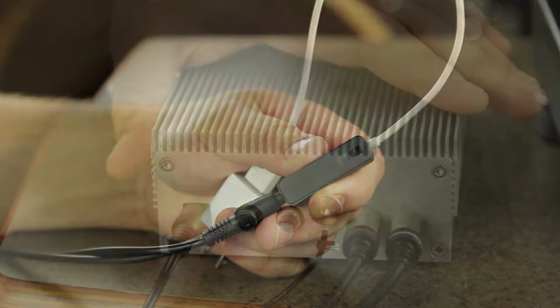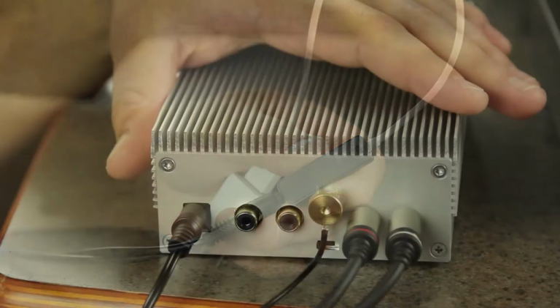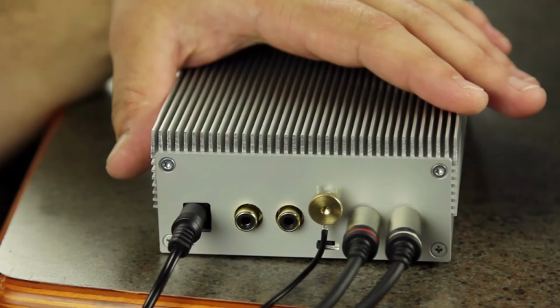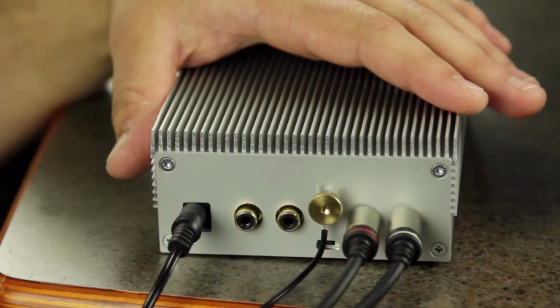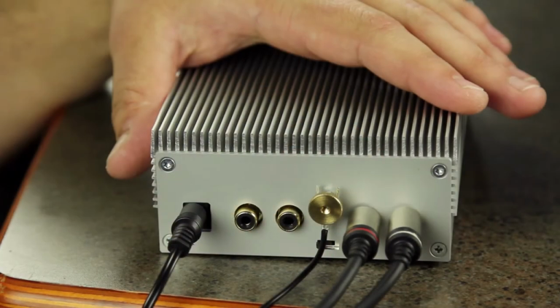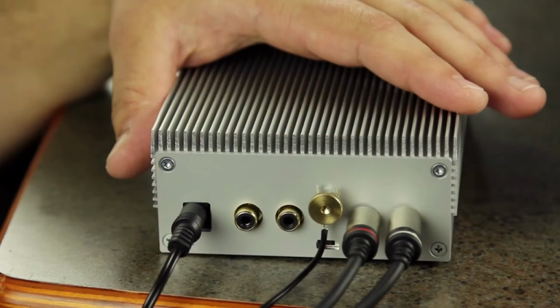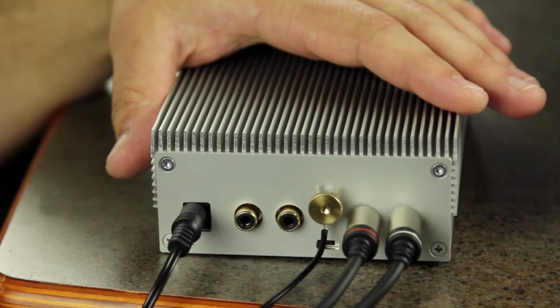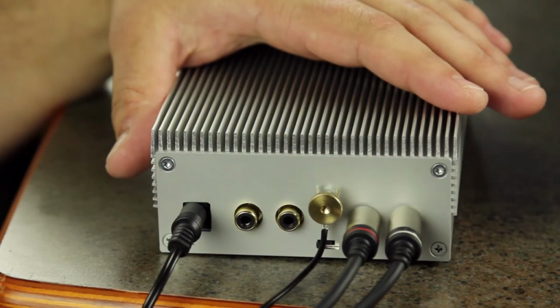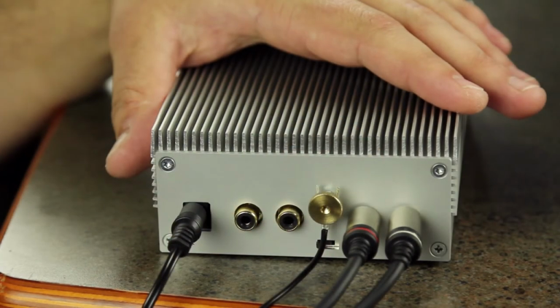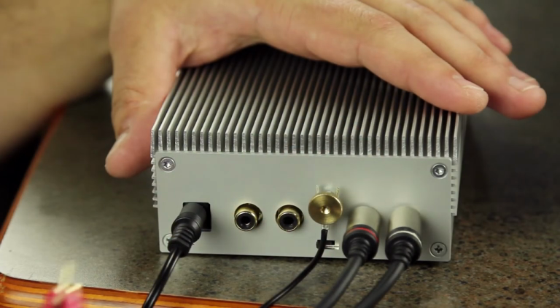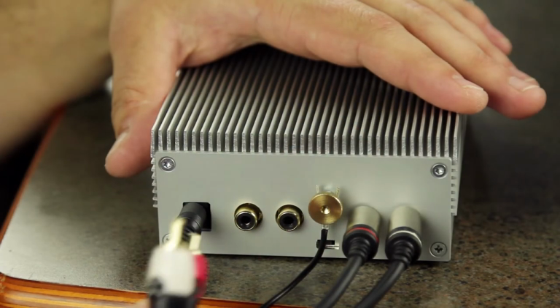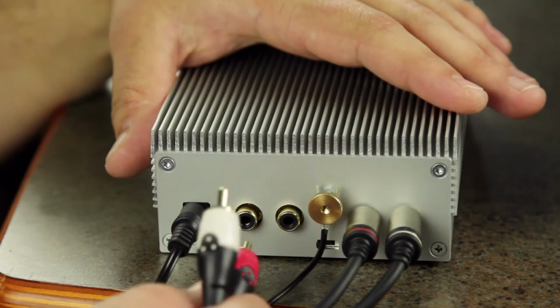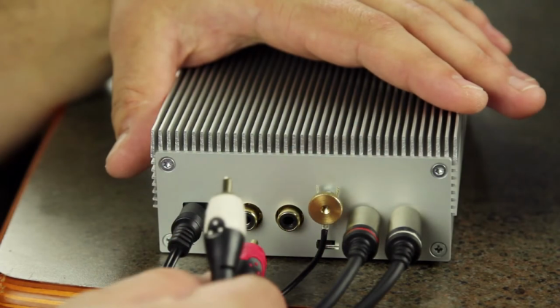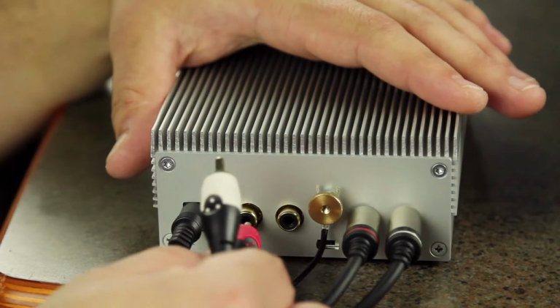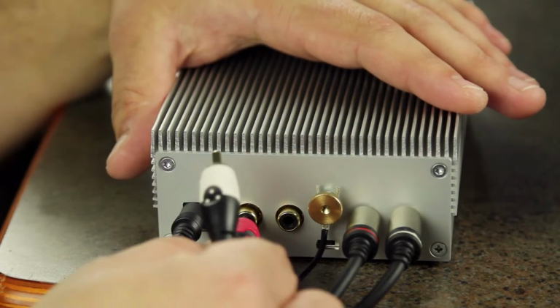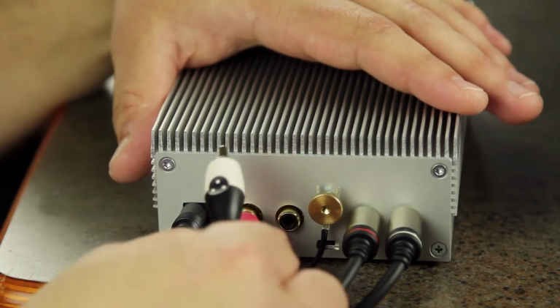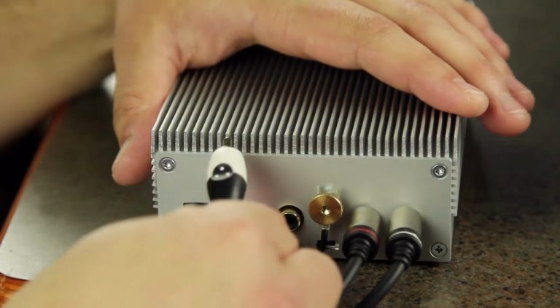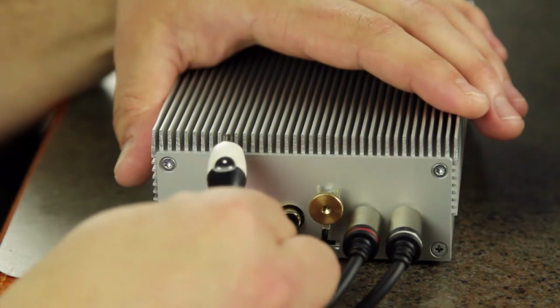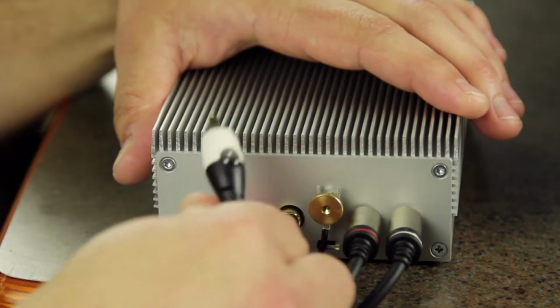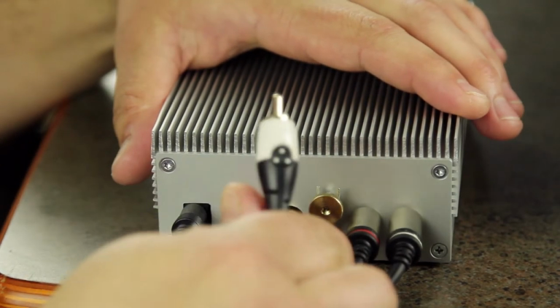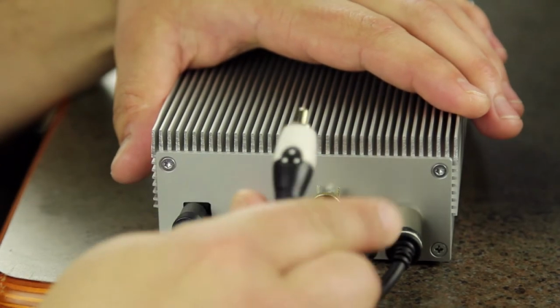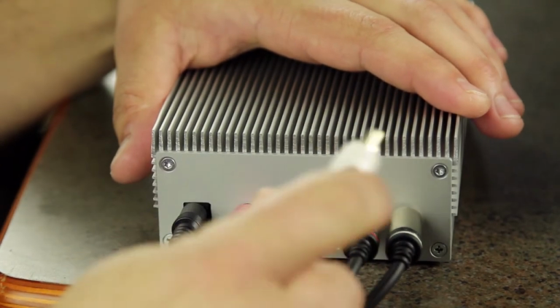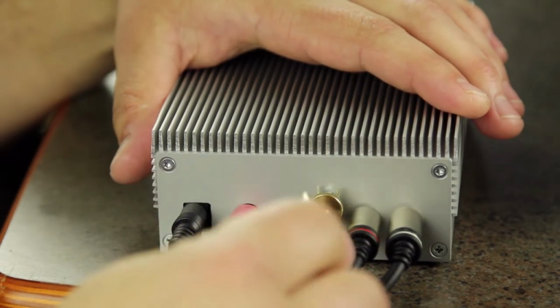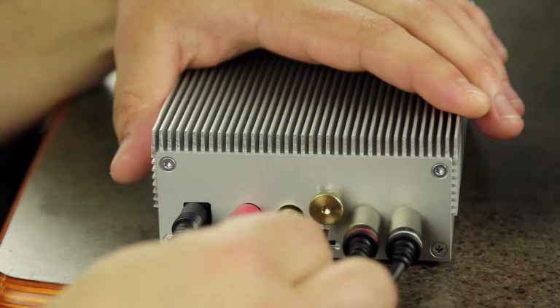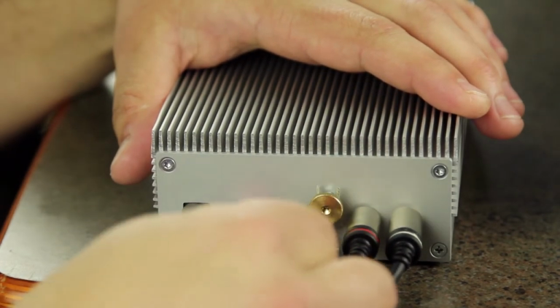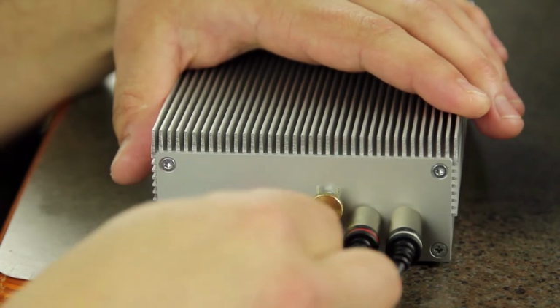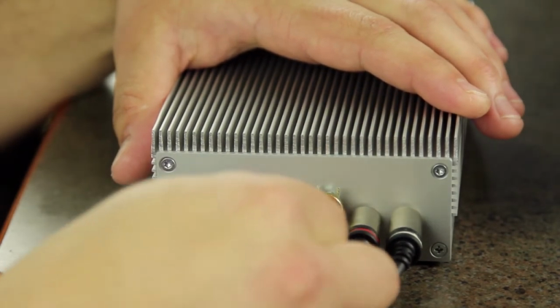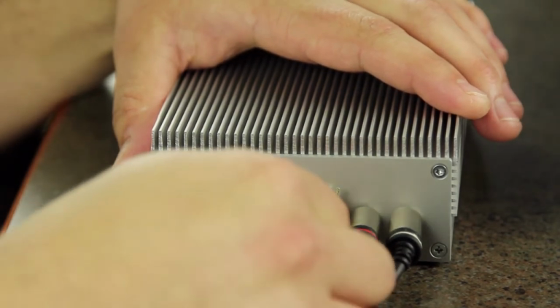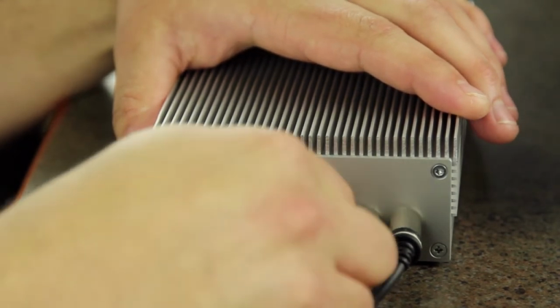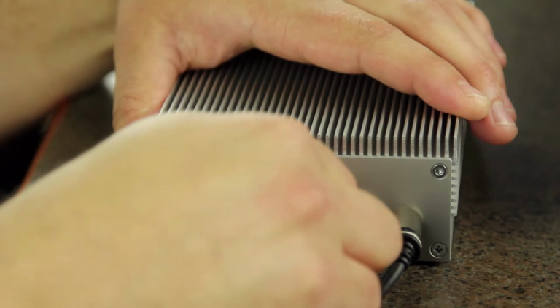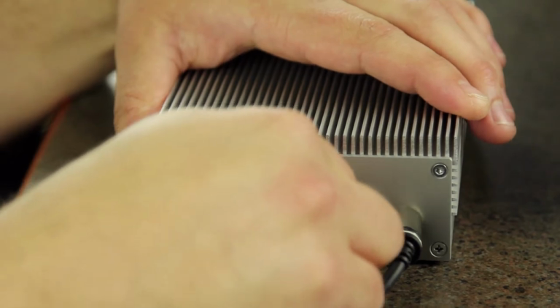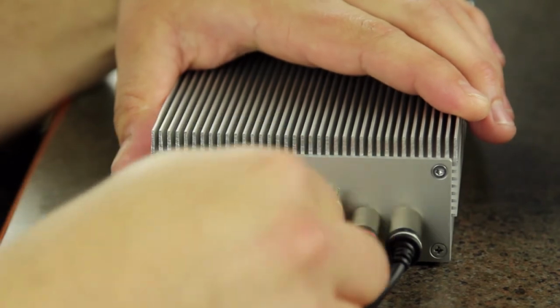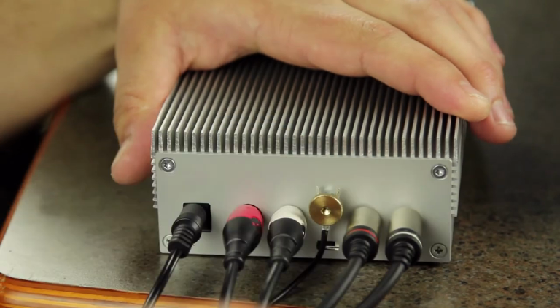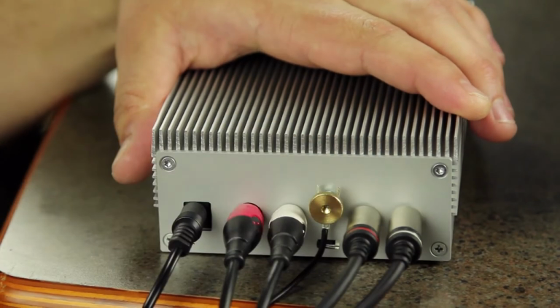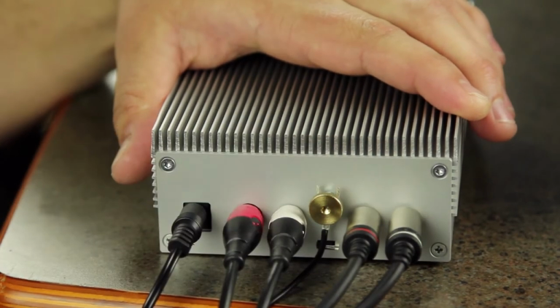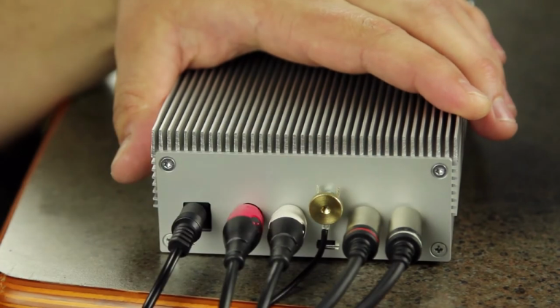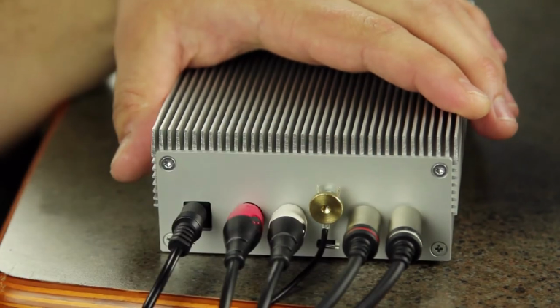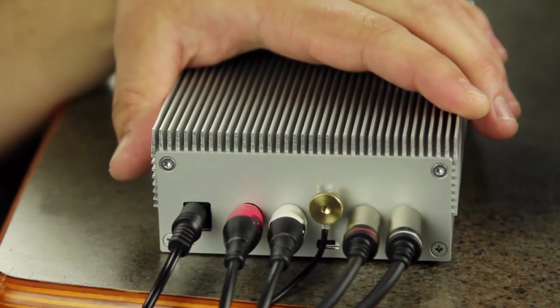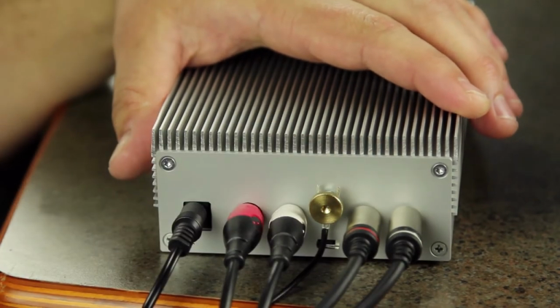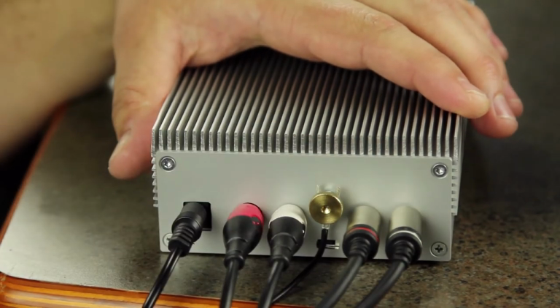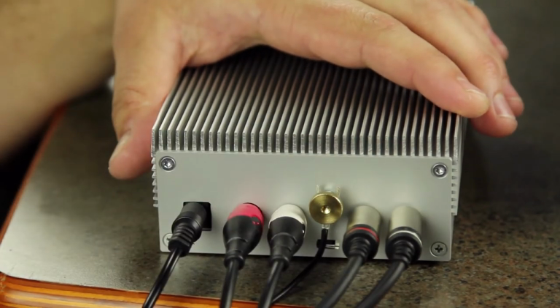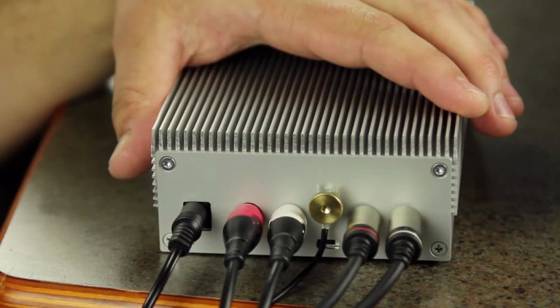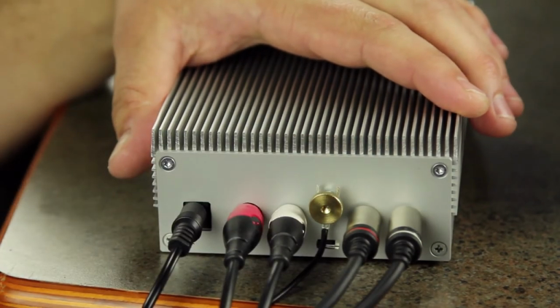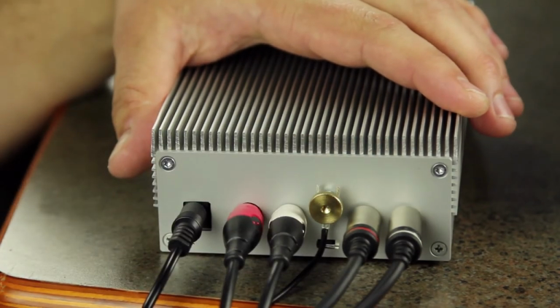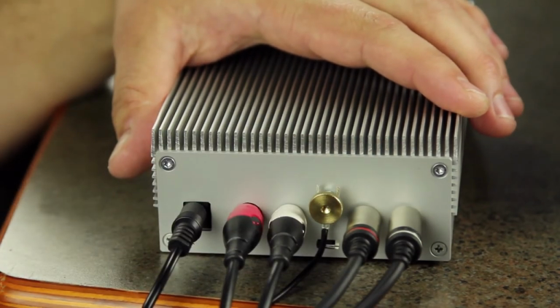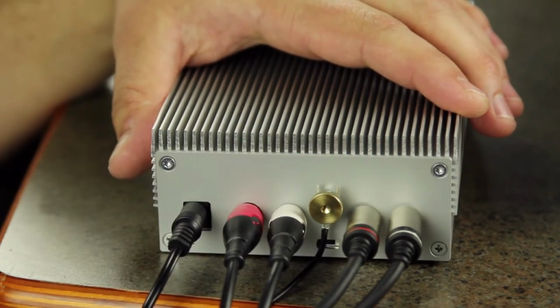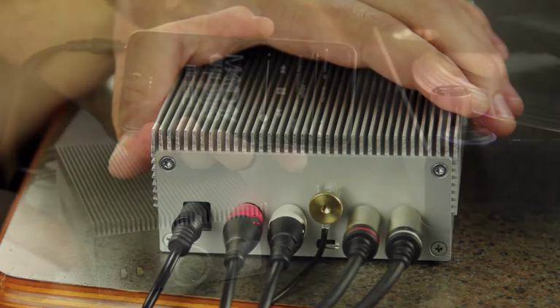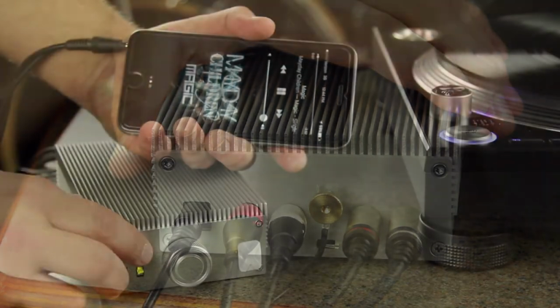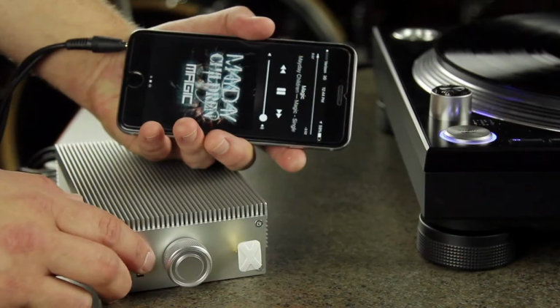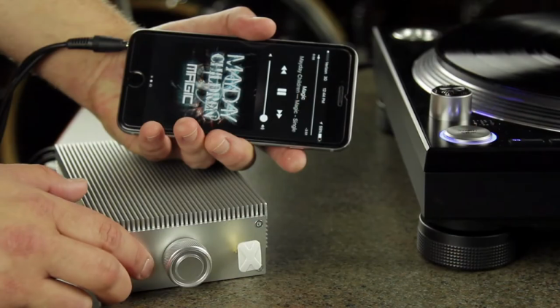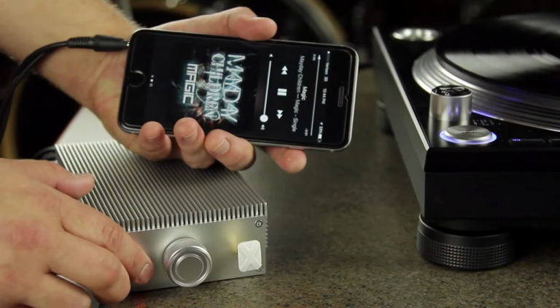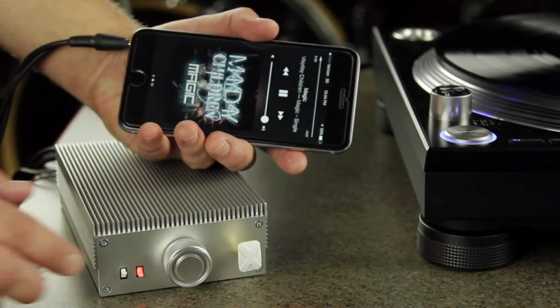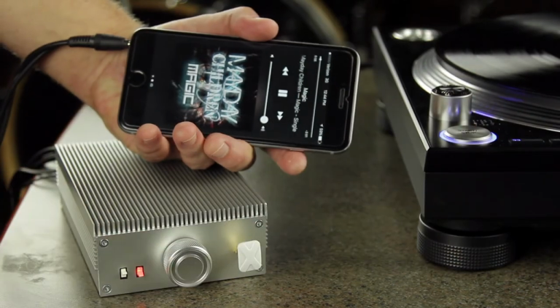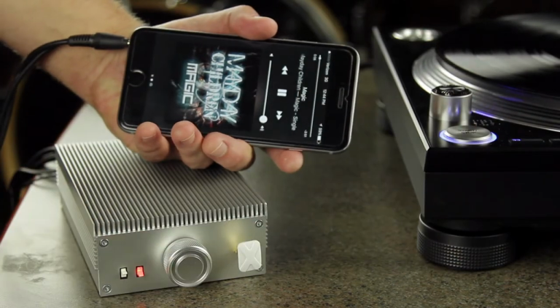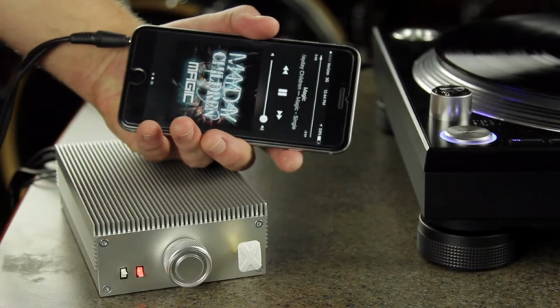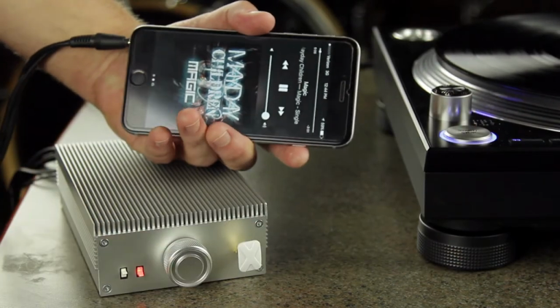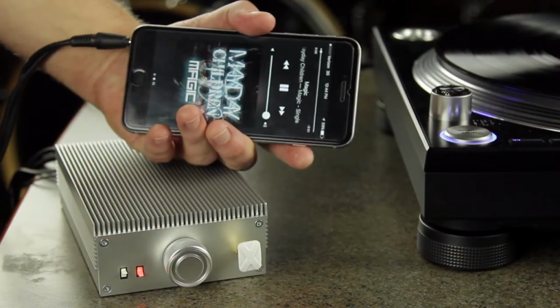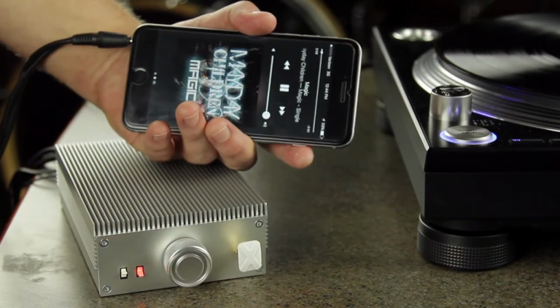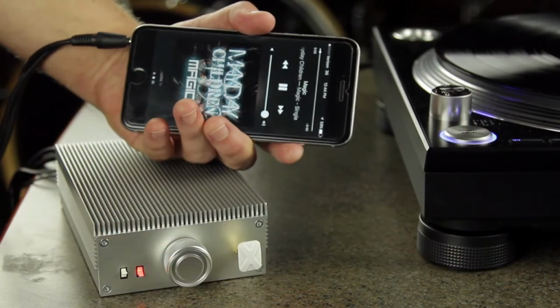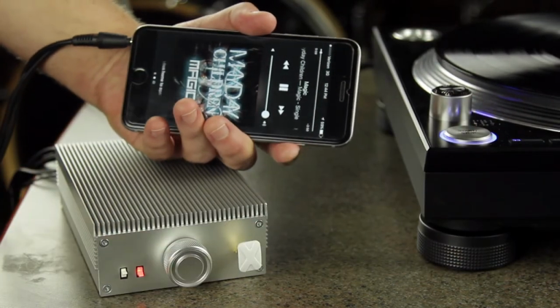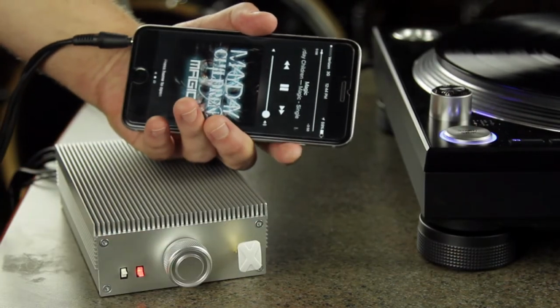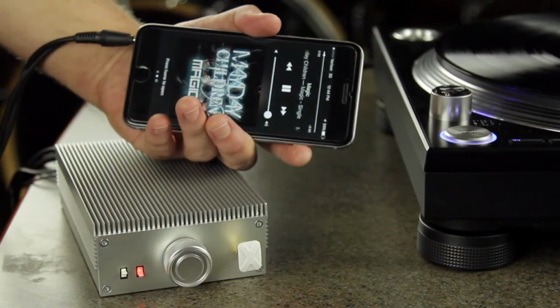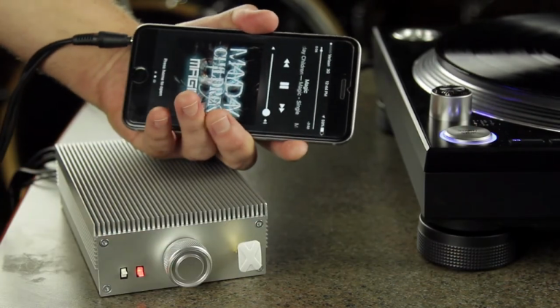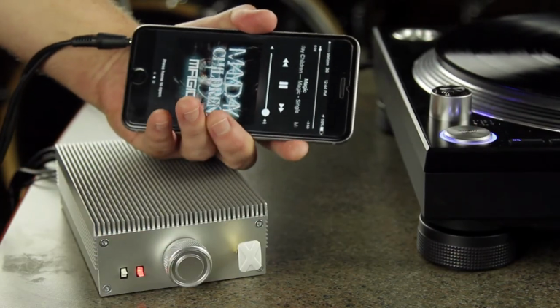In addition, Tanya has a bonus line level input as well, so you can plug in devices with line level signals like your cell phone or laptop.